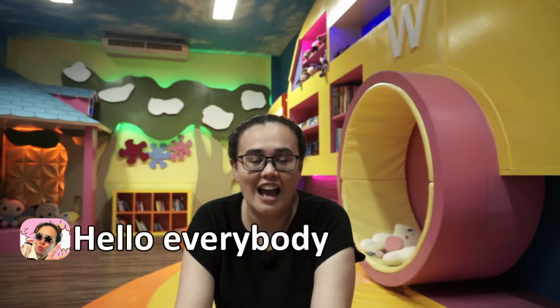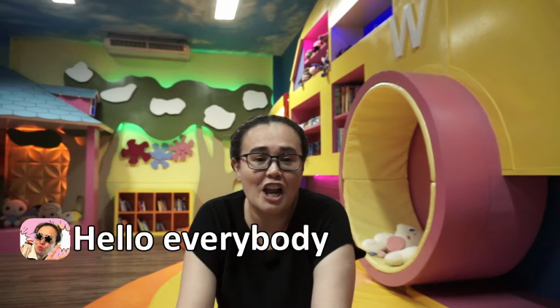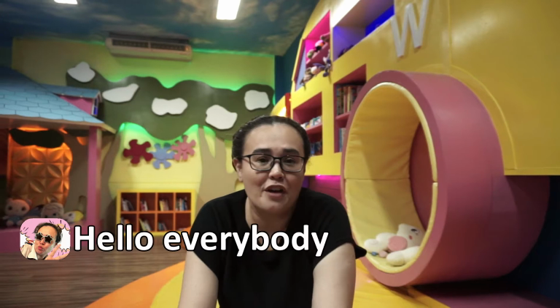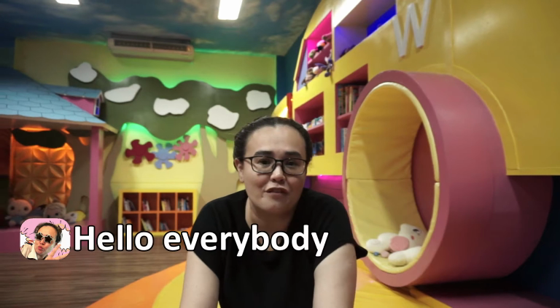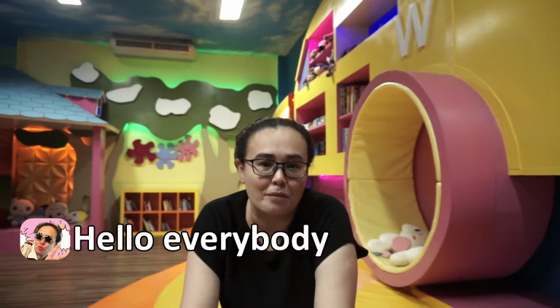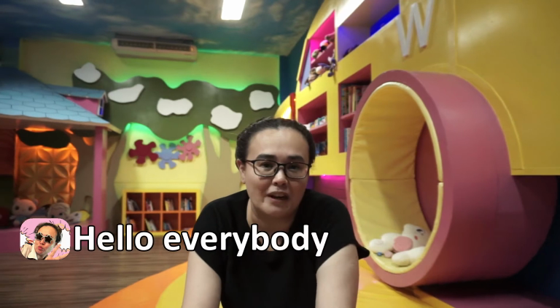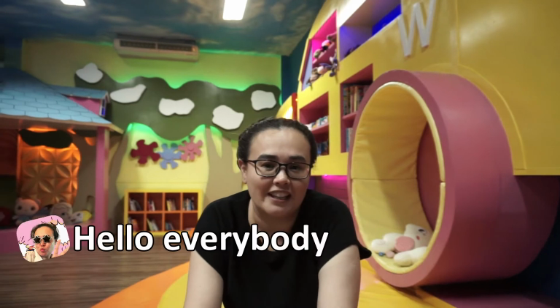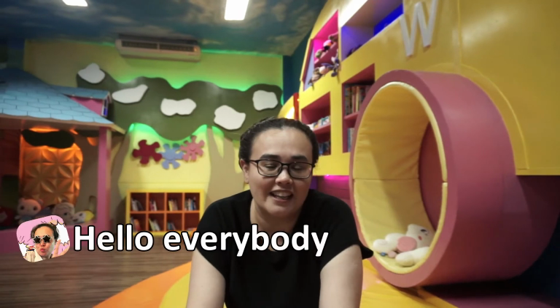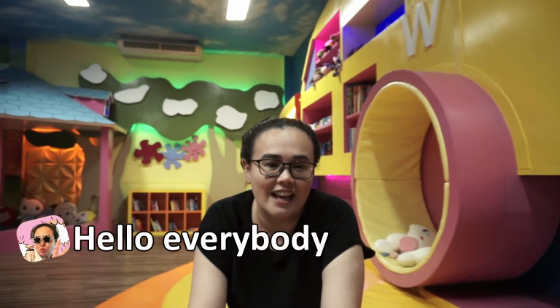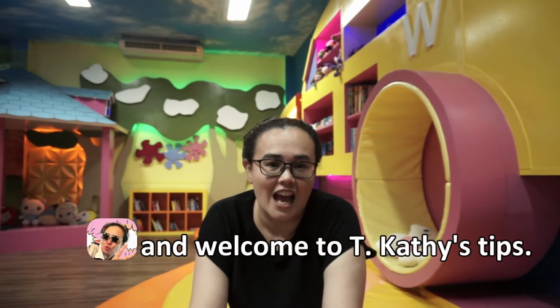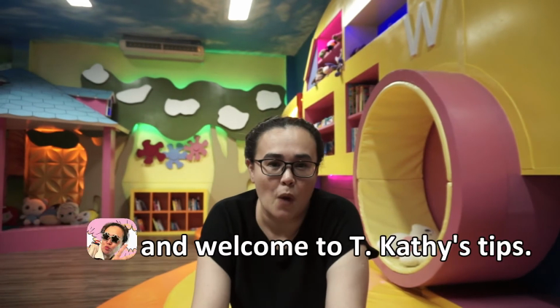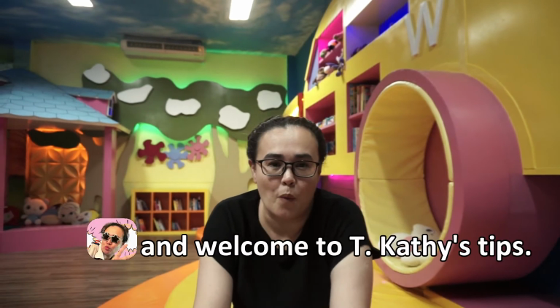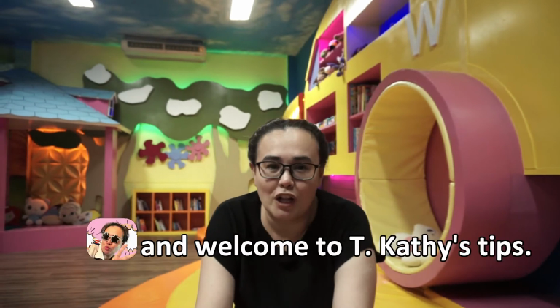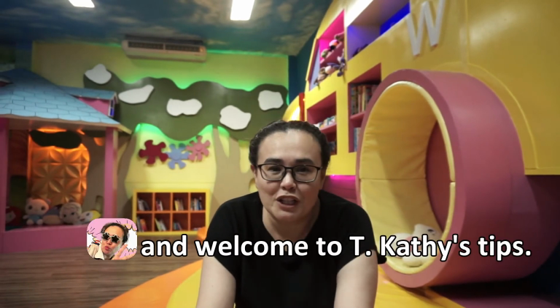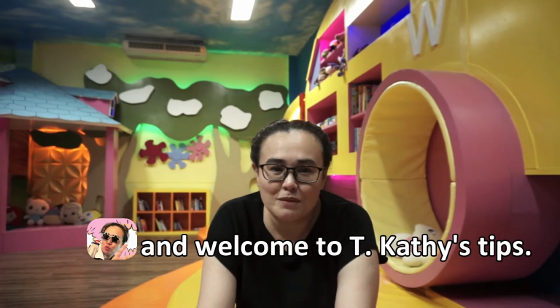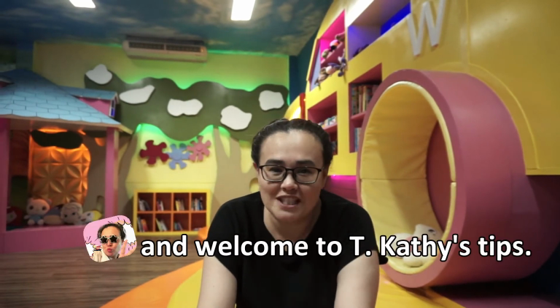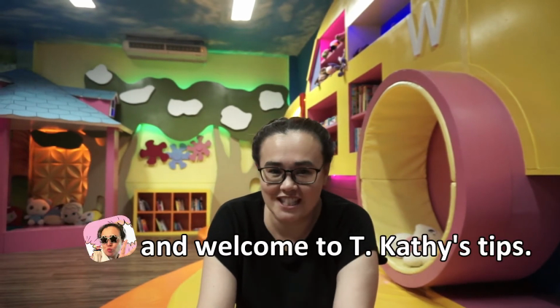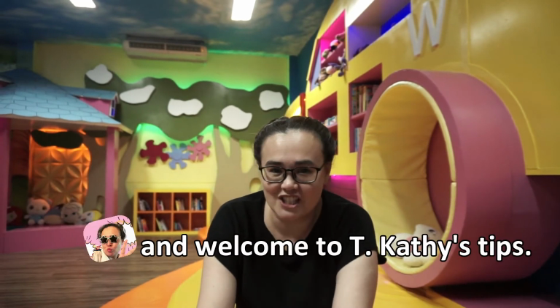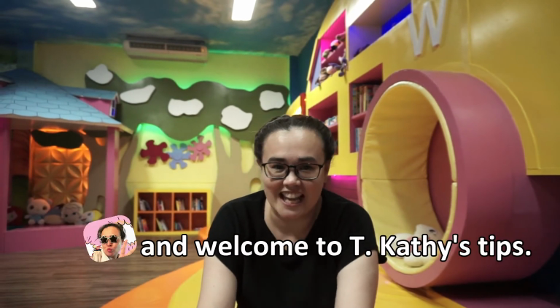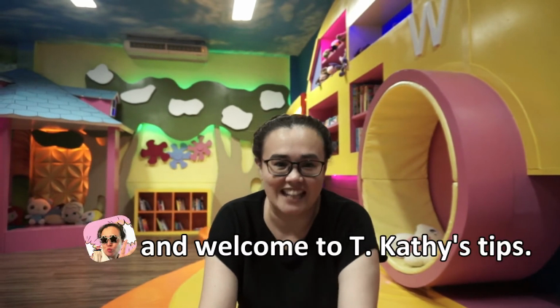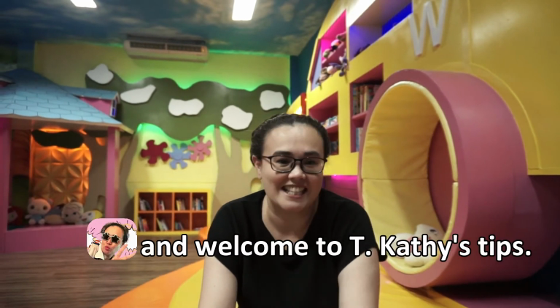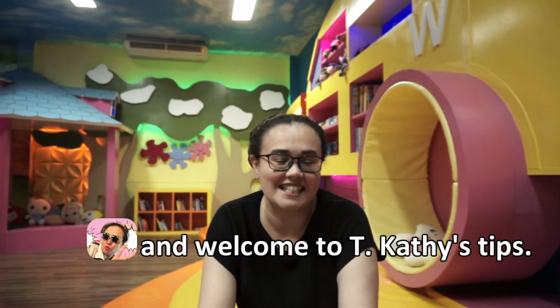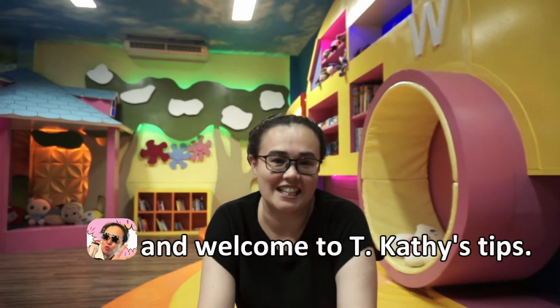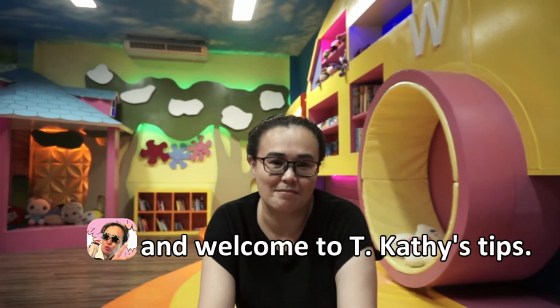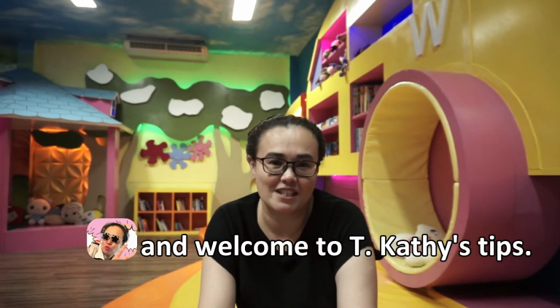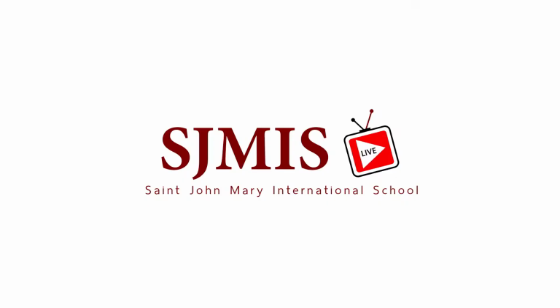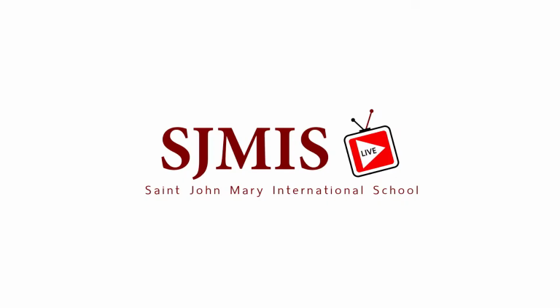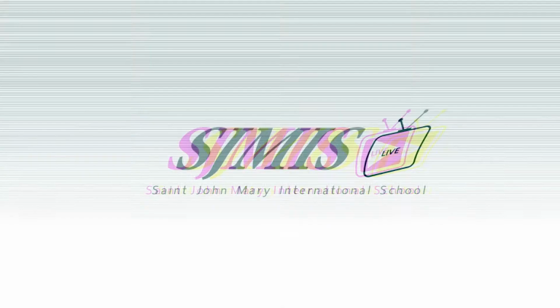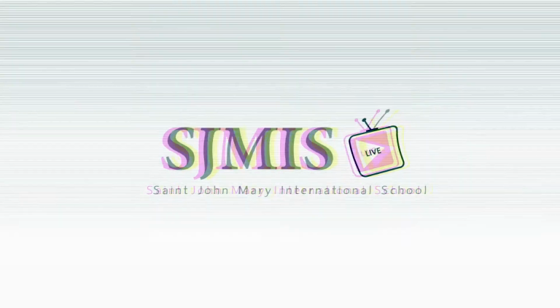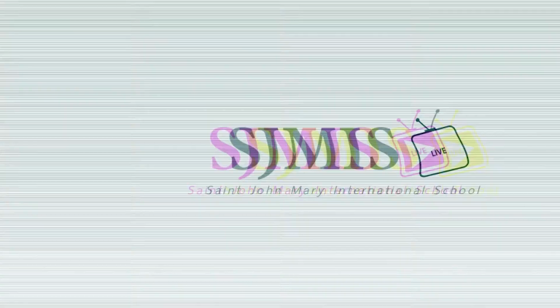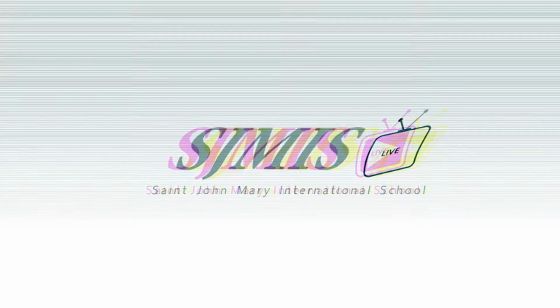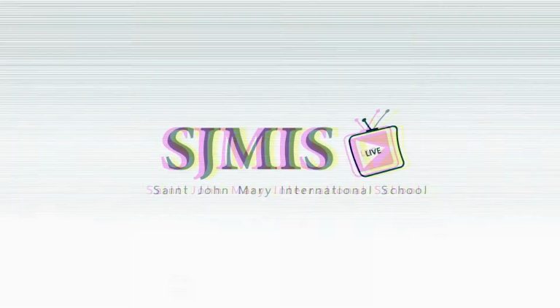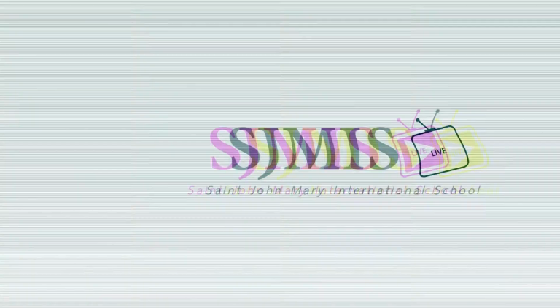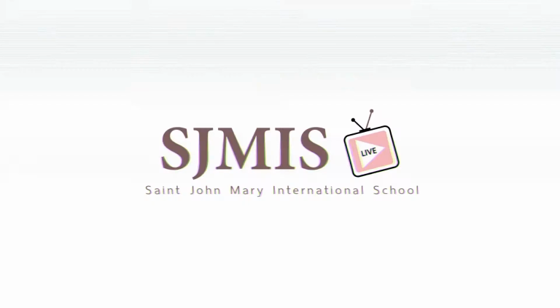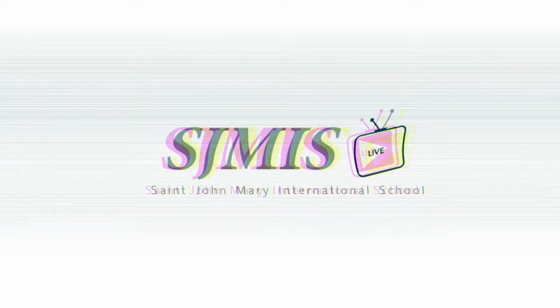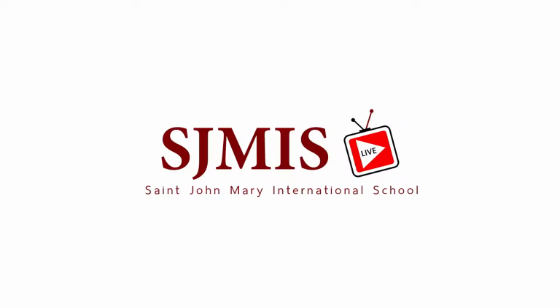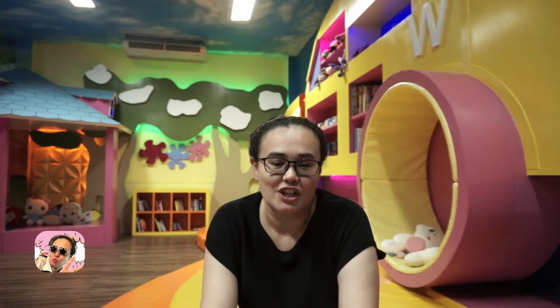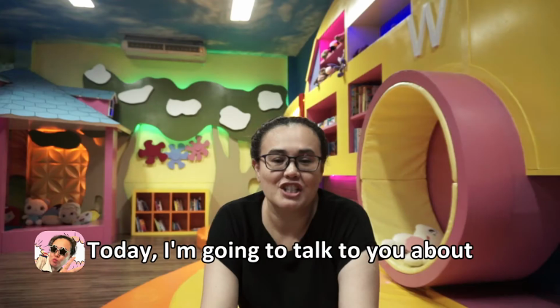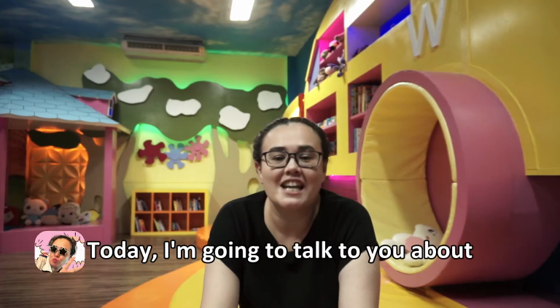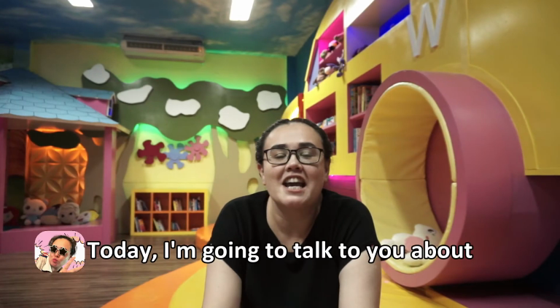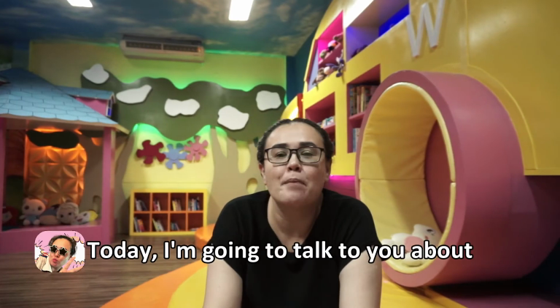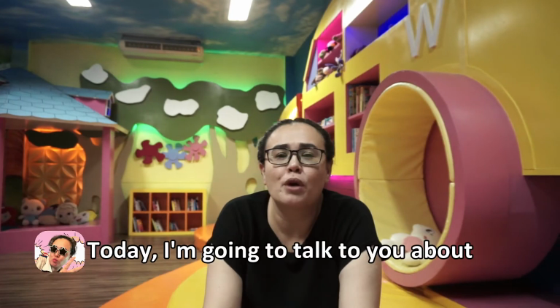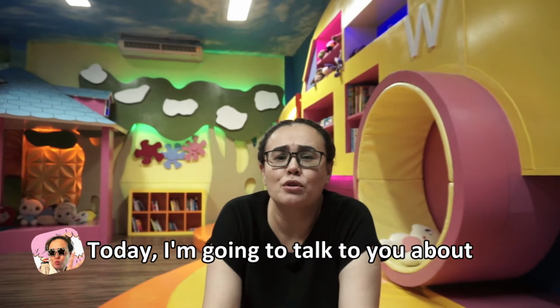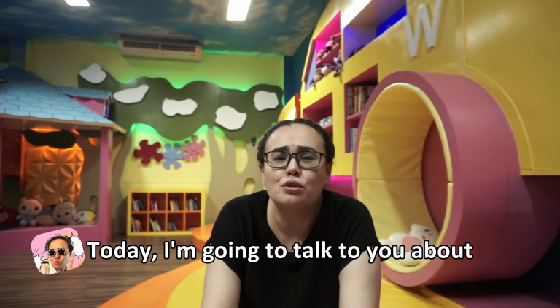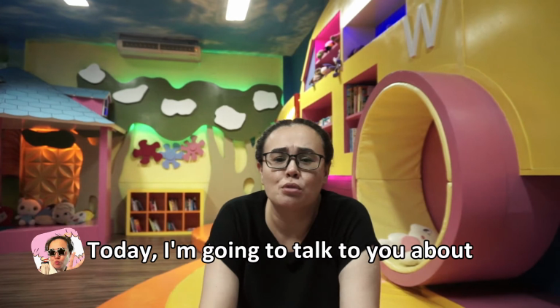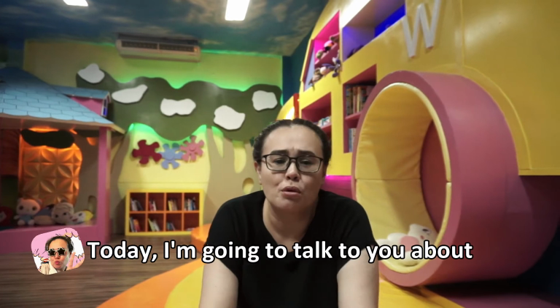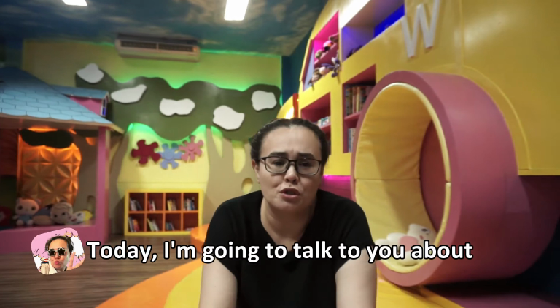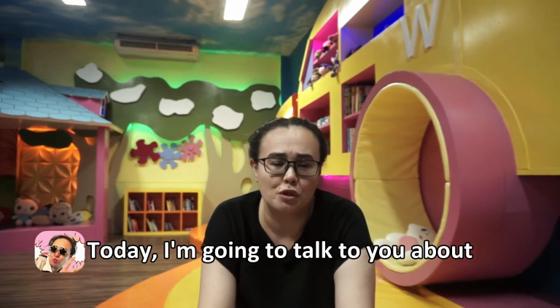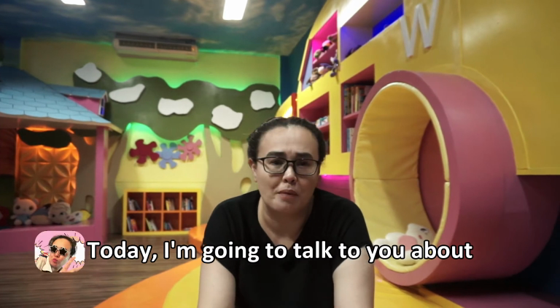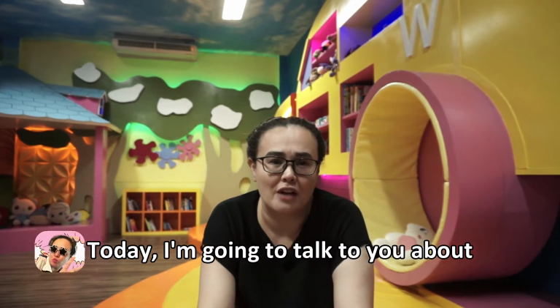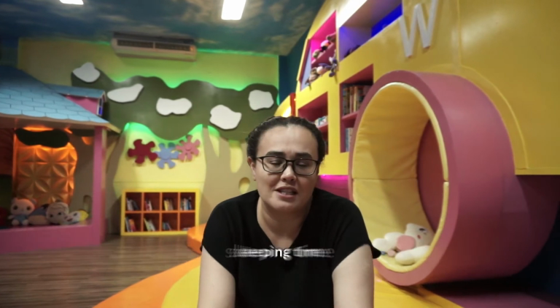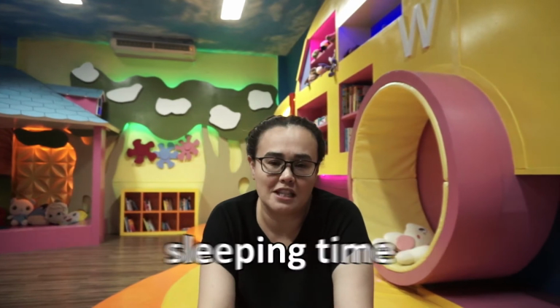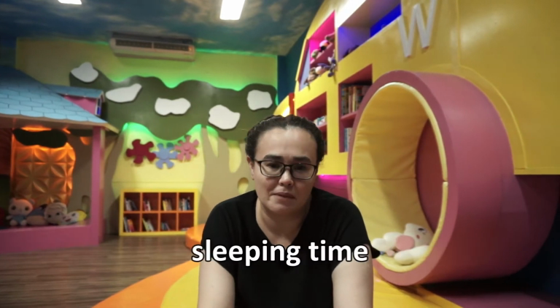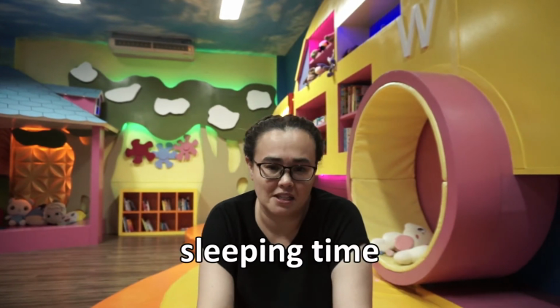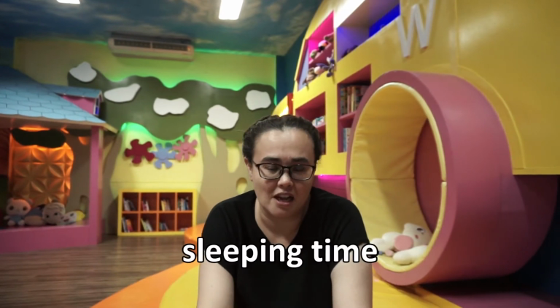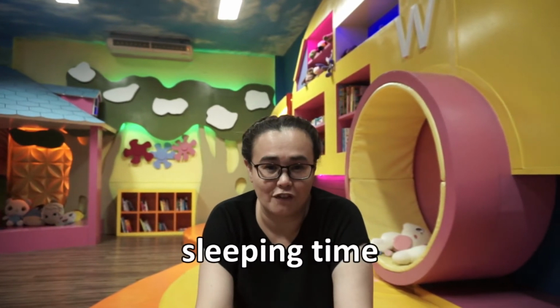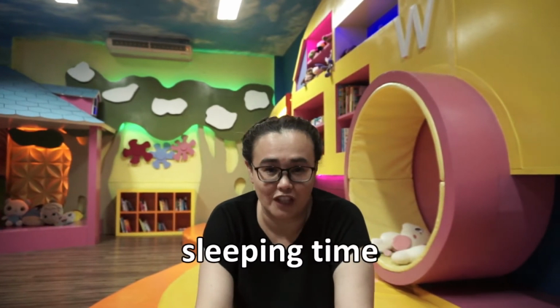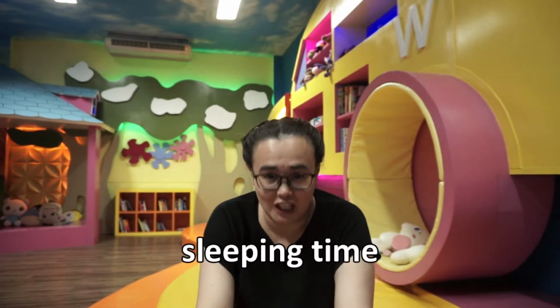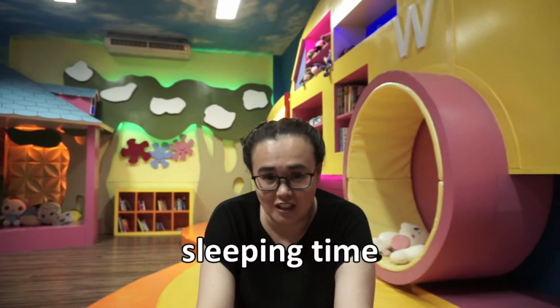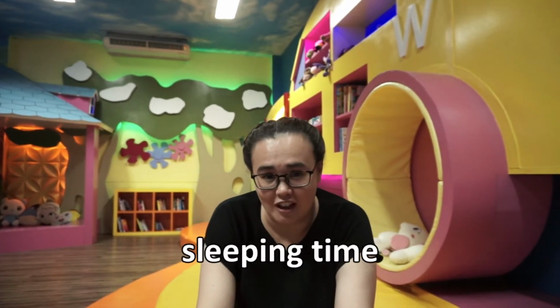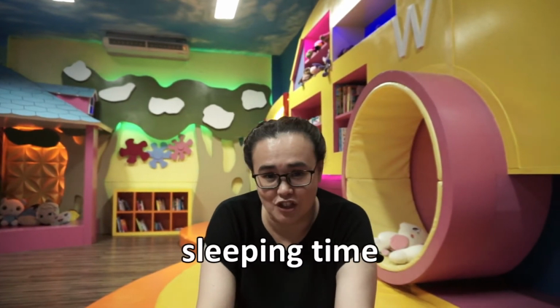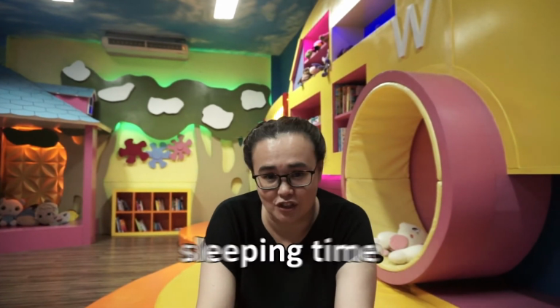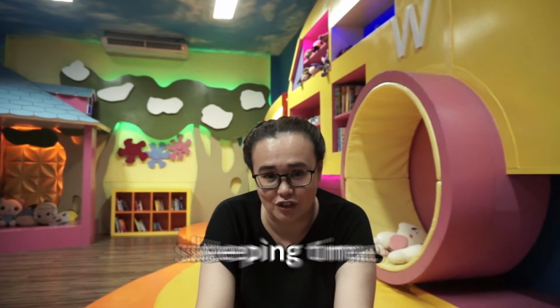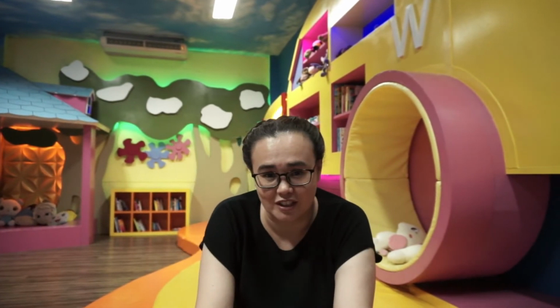Hello everybody and welcome to Teacher Kathy's tips. Today I'm going to talk to you about sleeping time for kindergarten children.